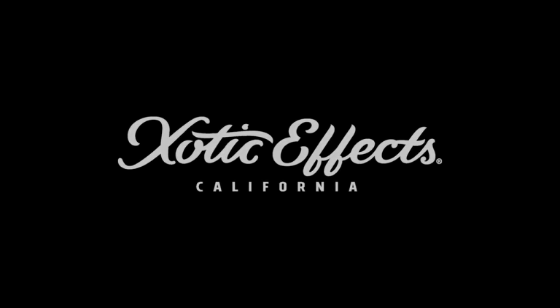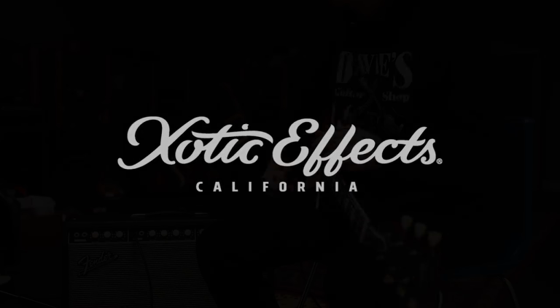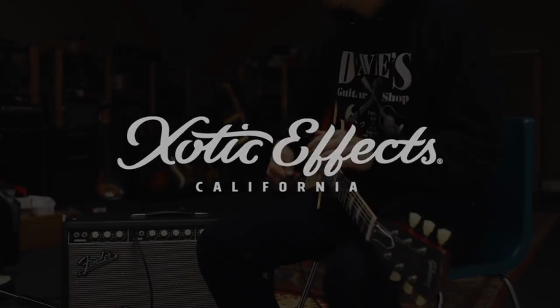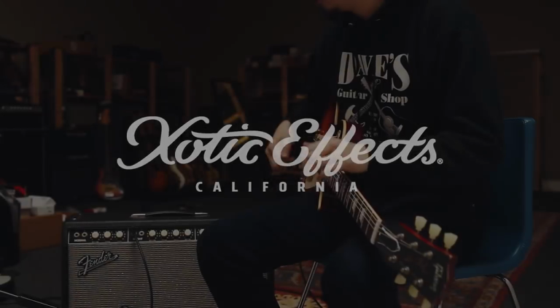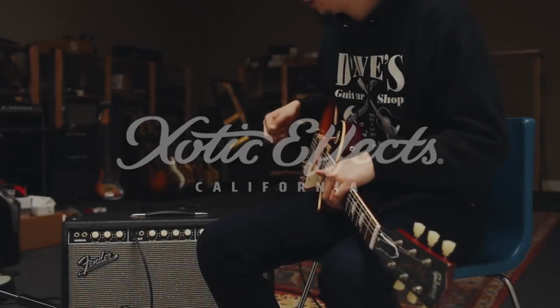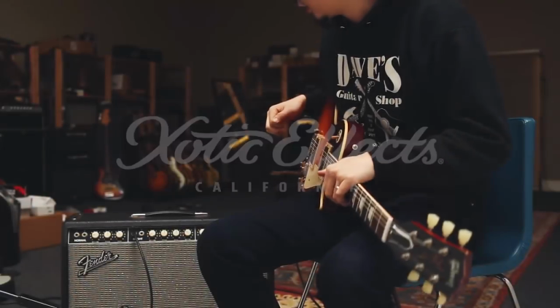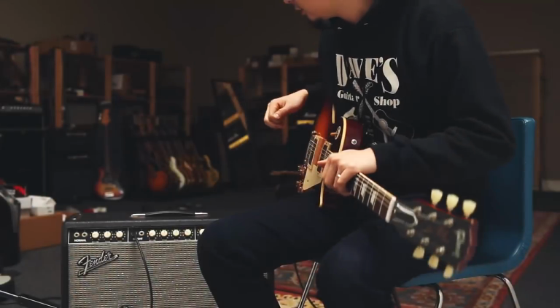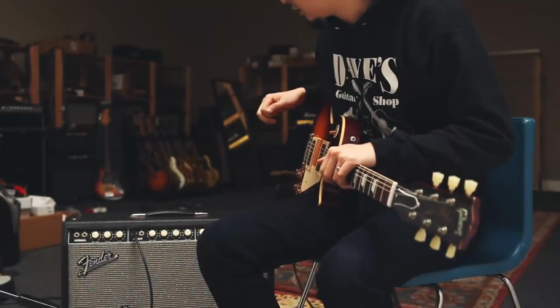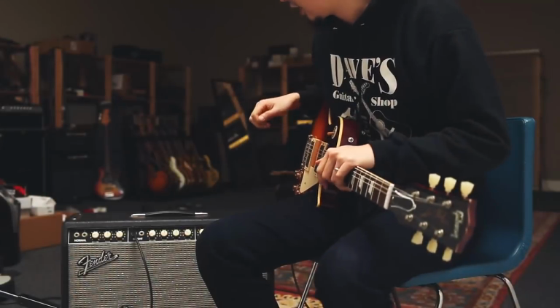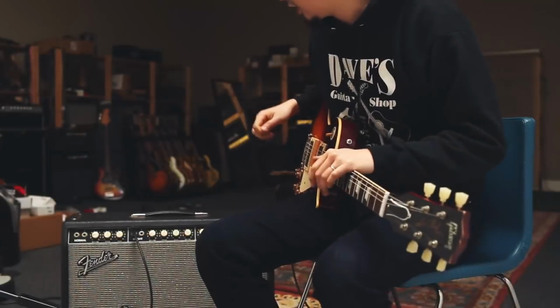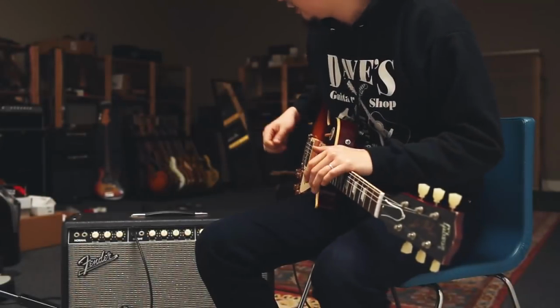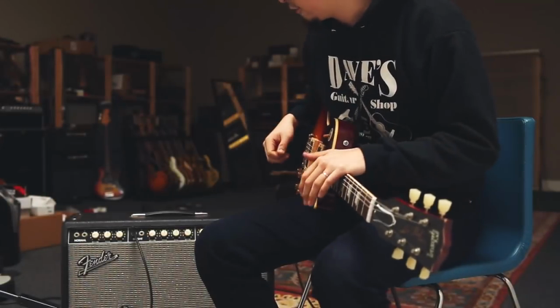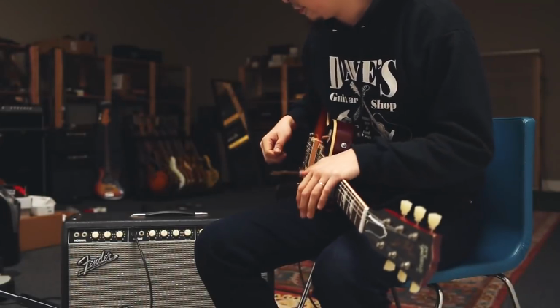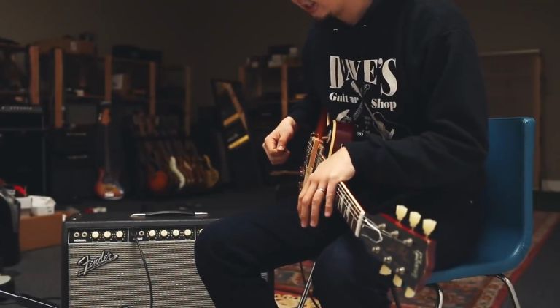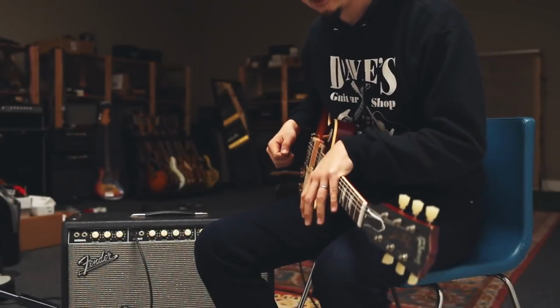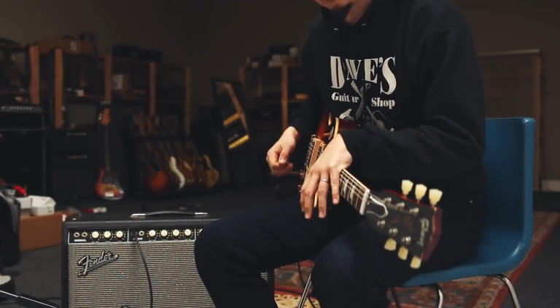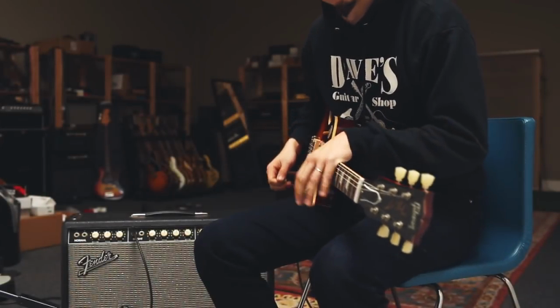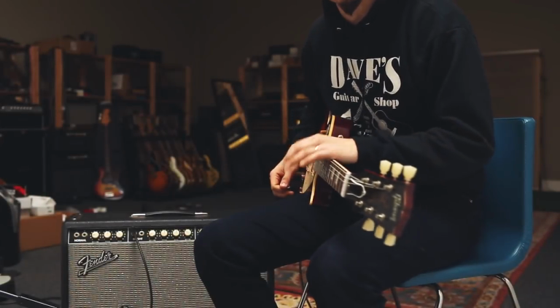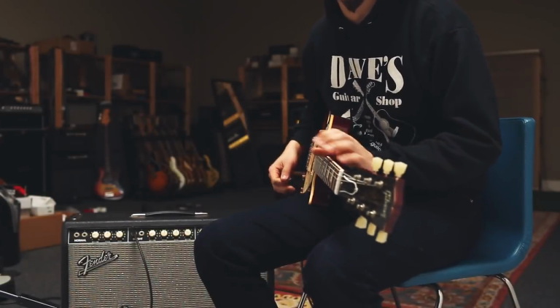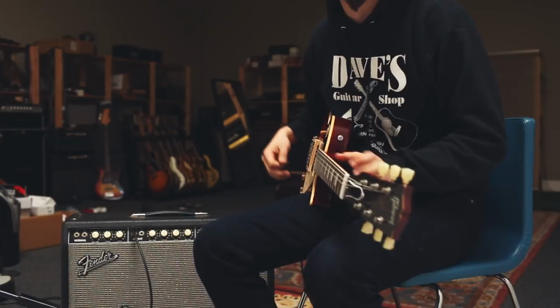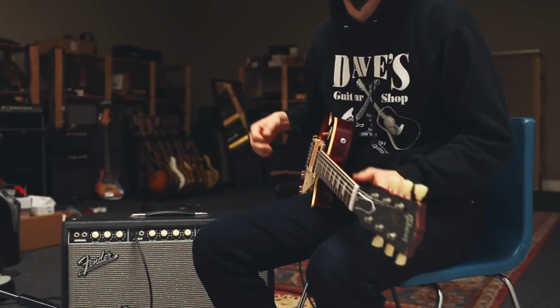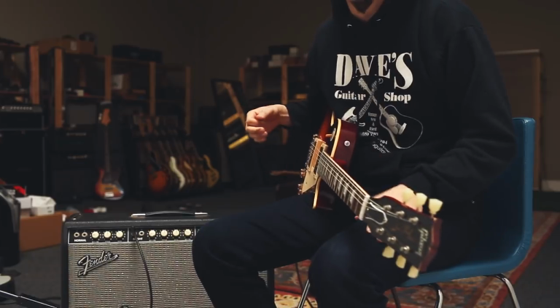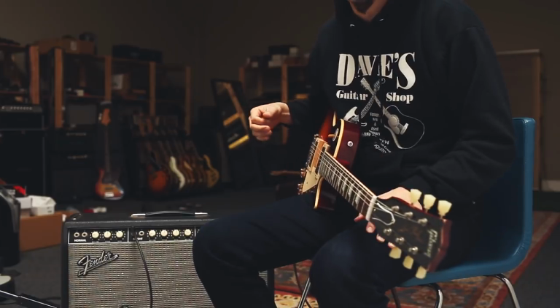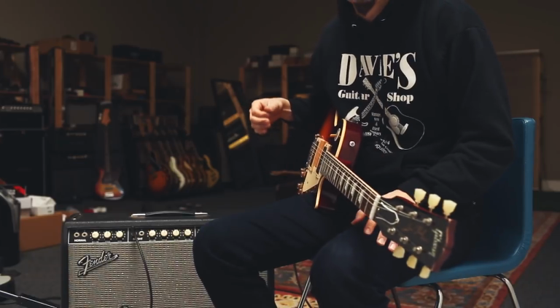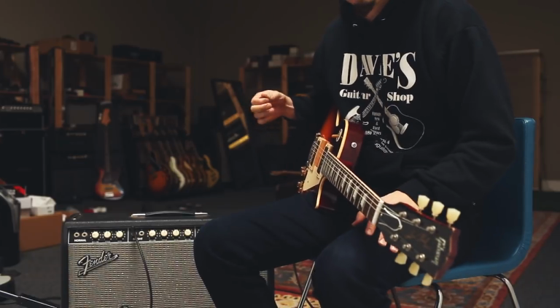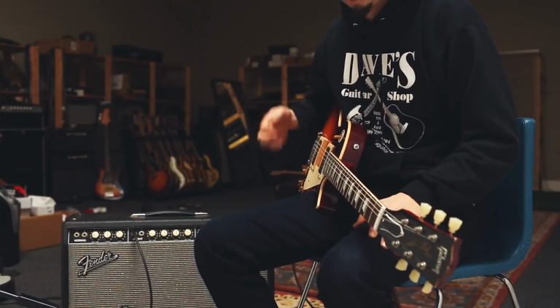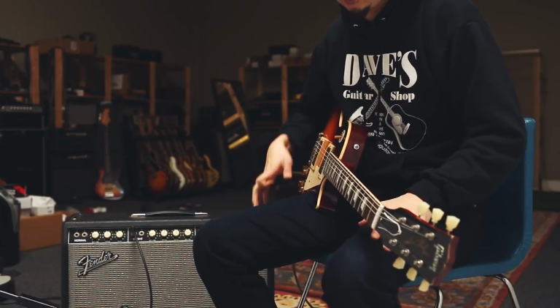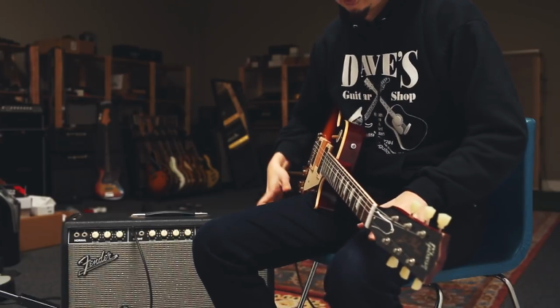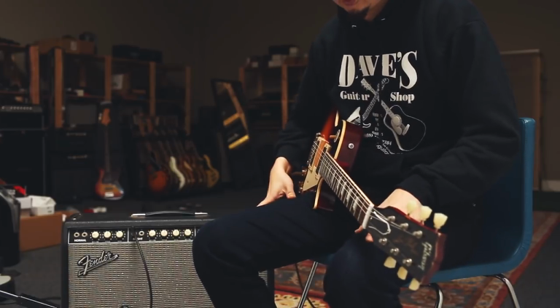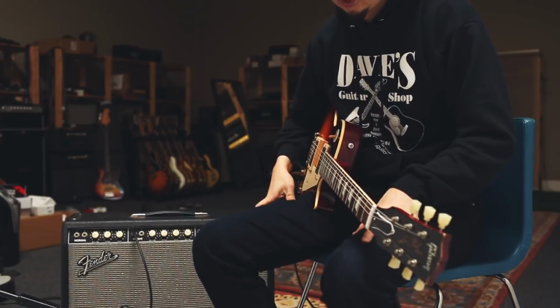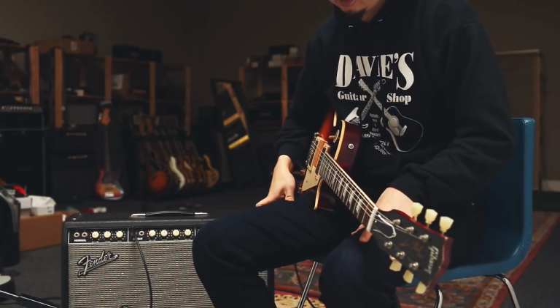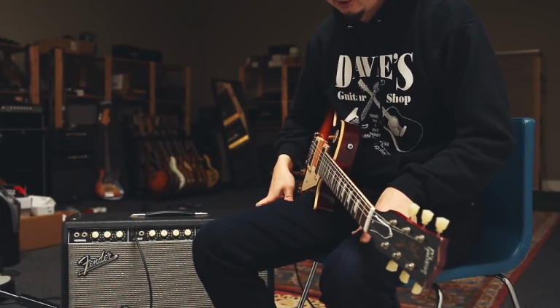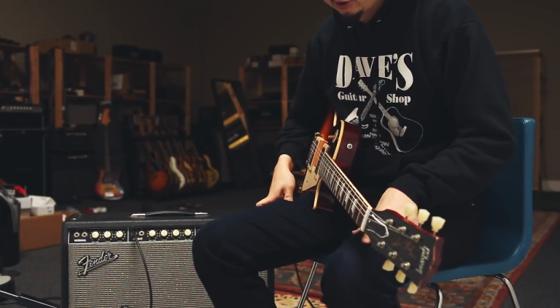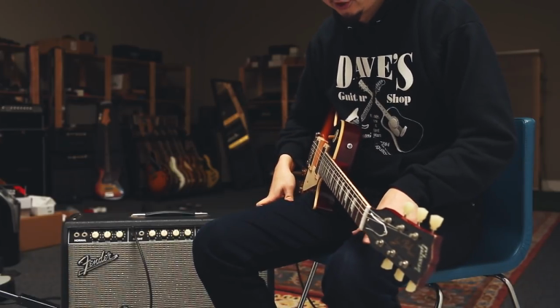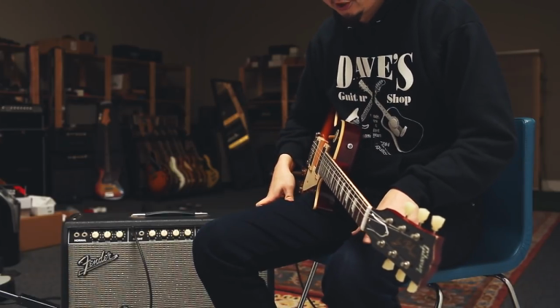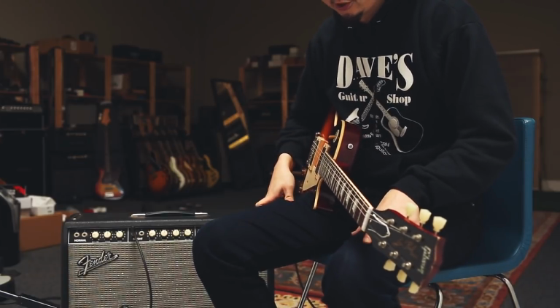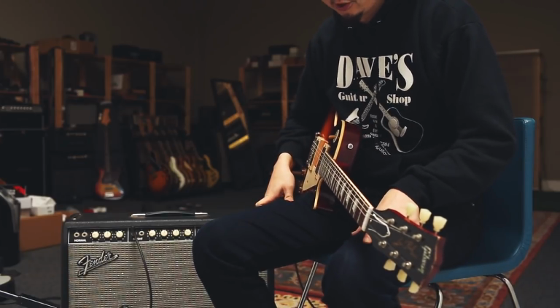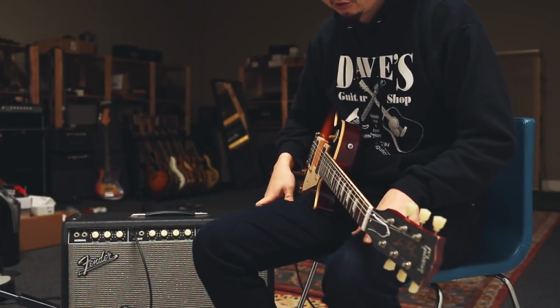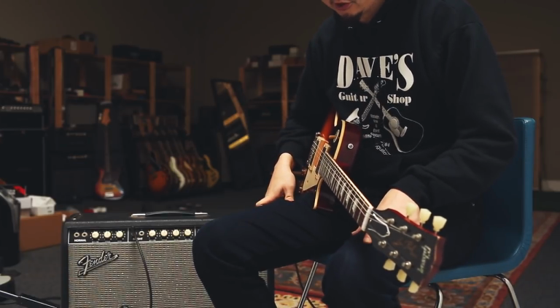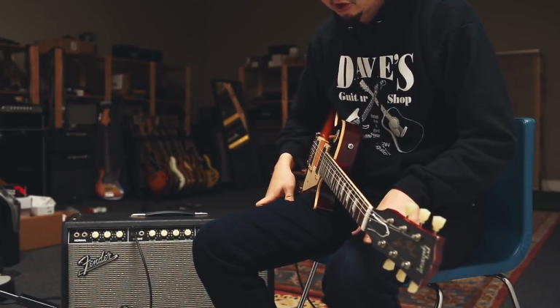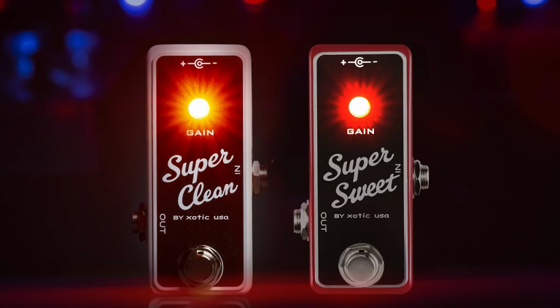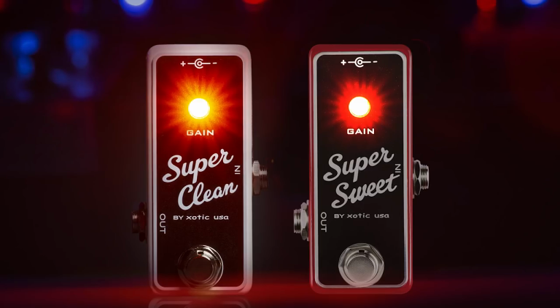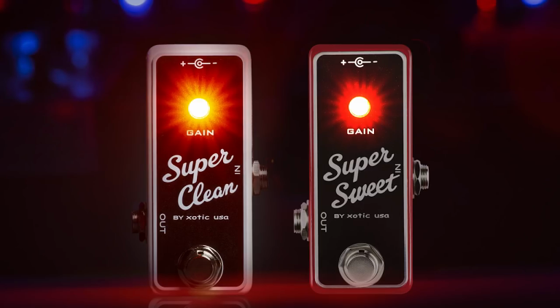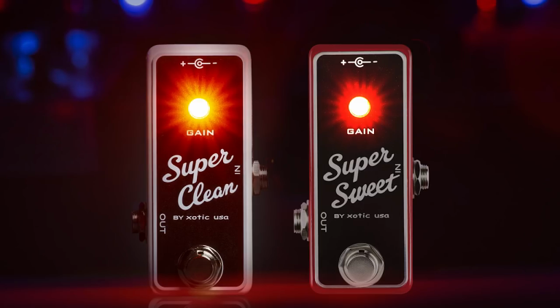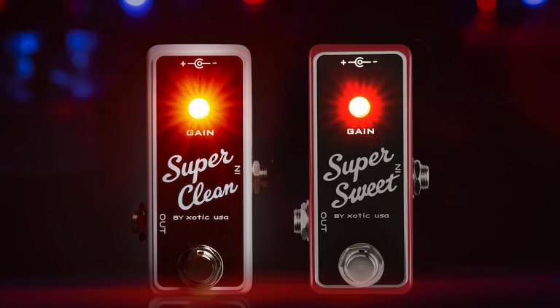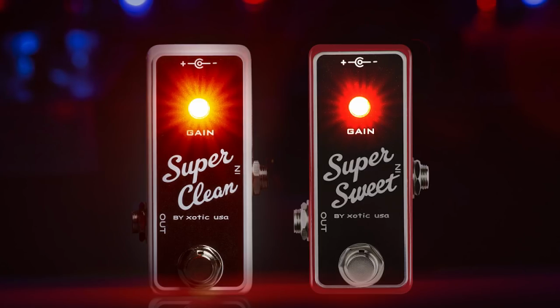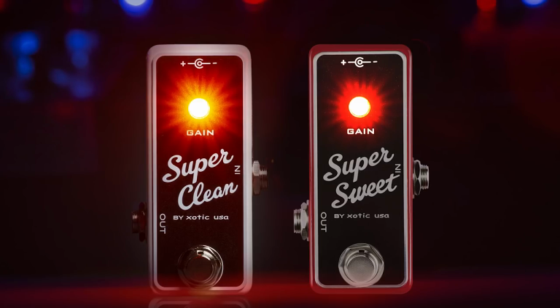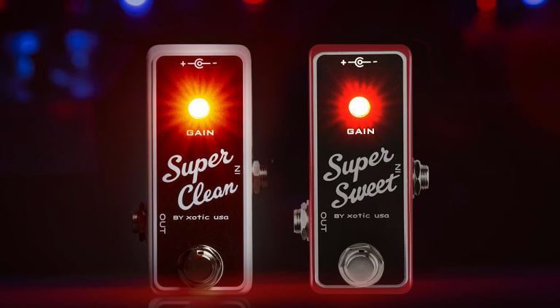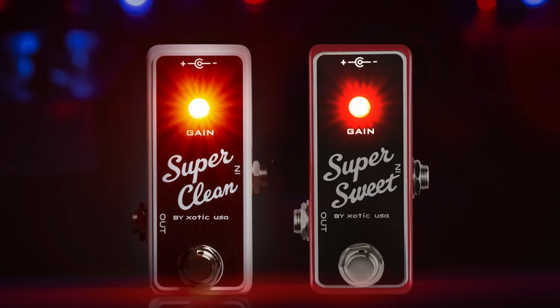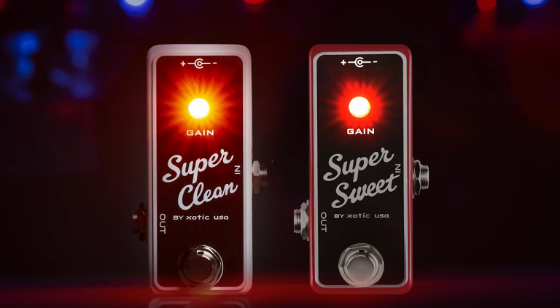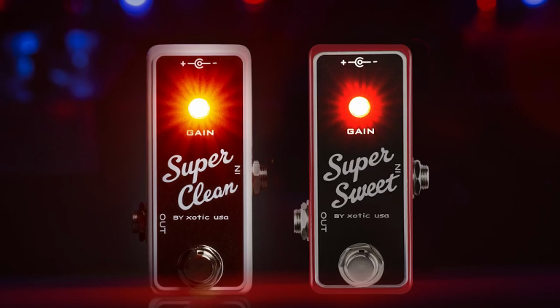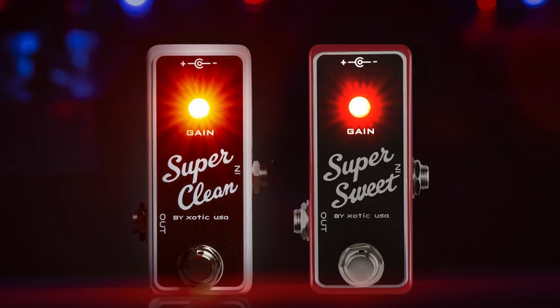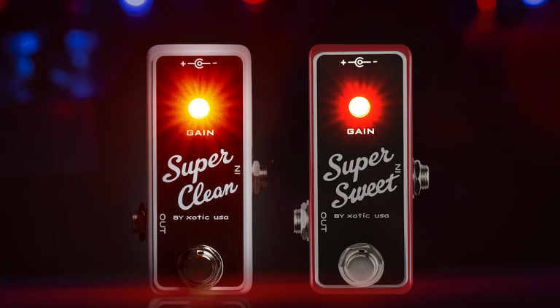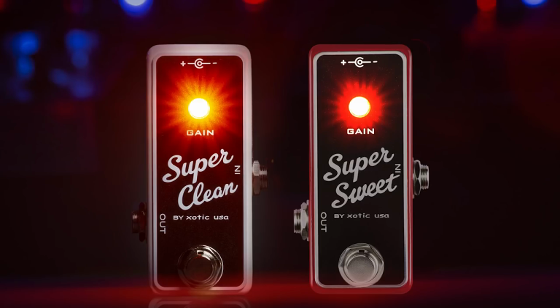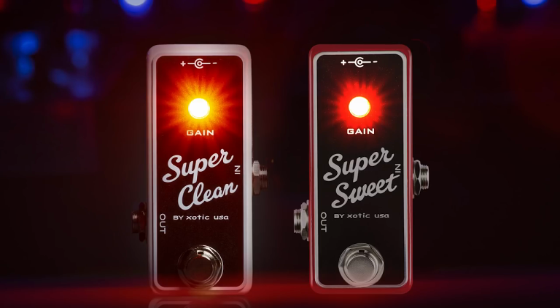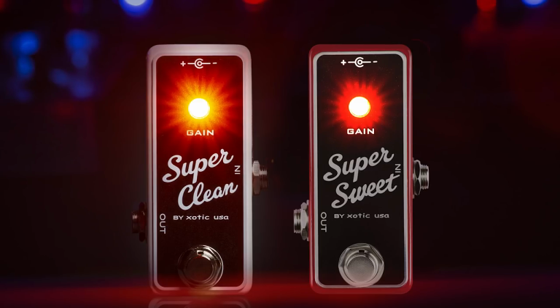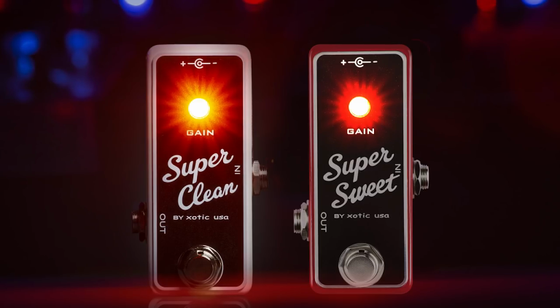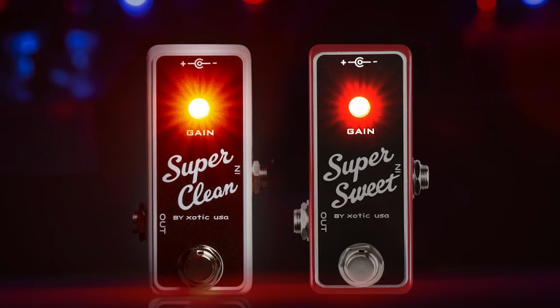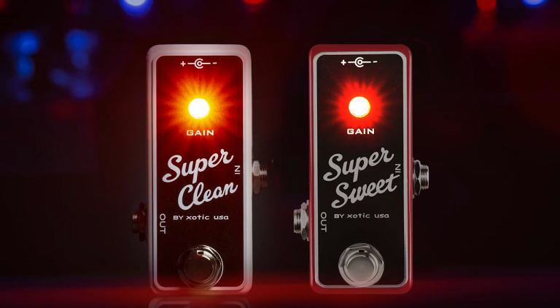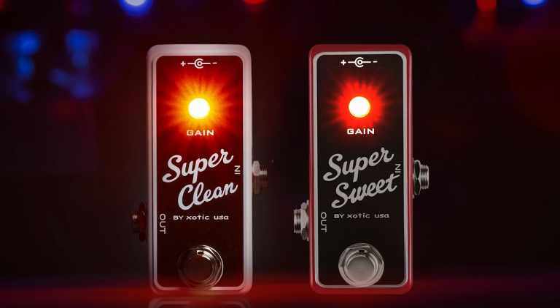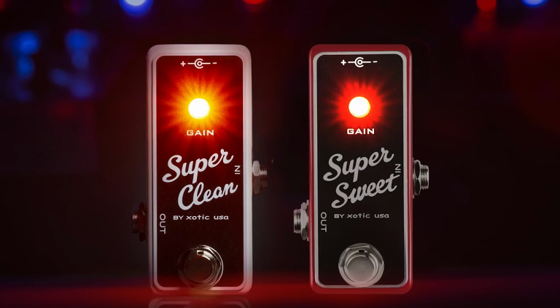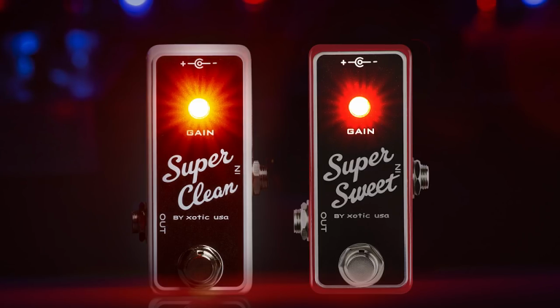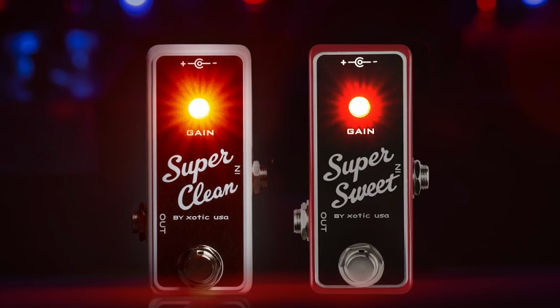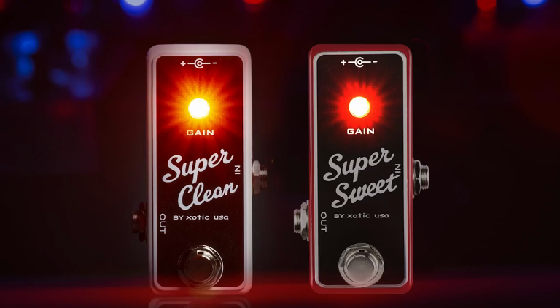Hello, my name is Kenny from Exotic Guitars in Effect, and today I'm here to show you the Super Clean Buffer and the Super Sweet Booster.